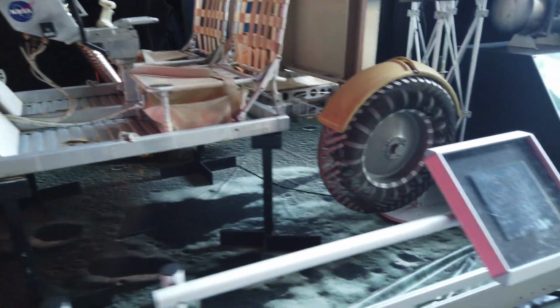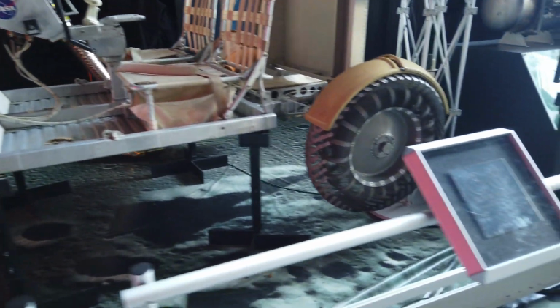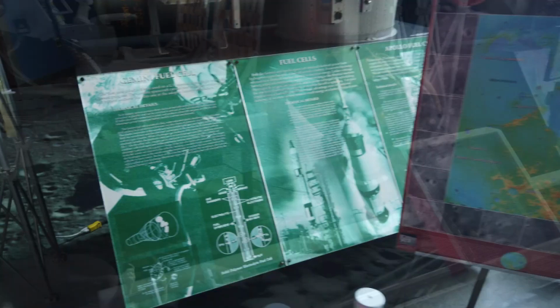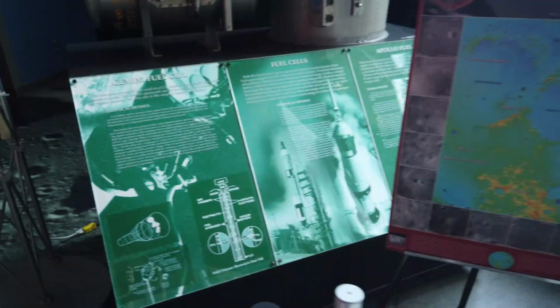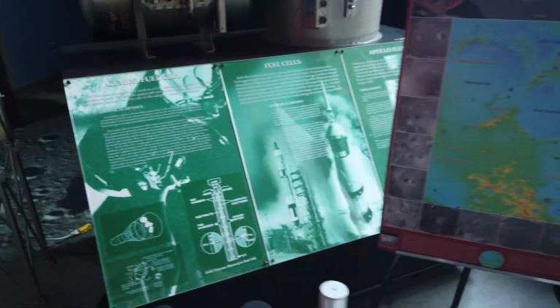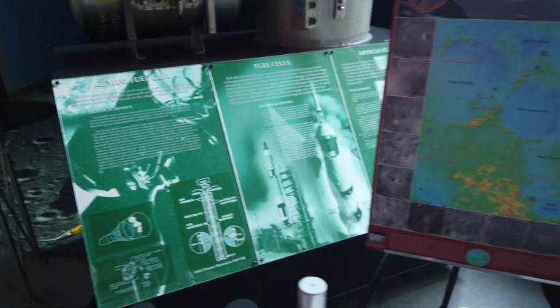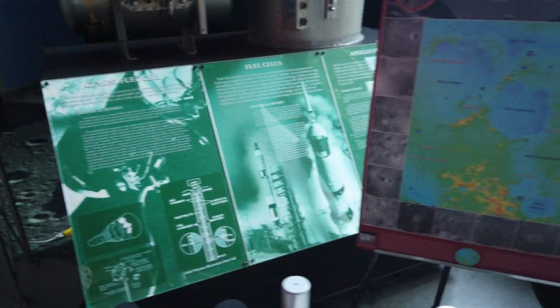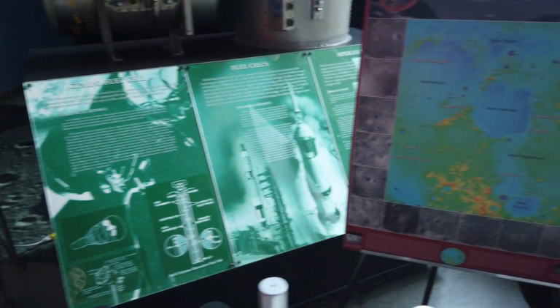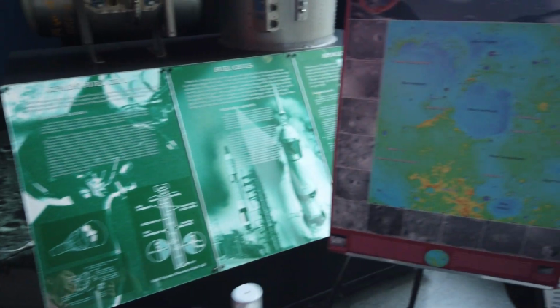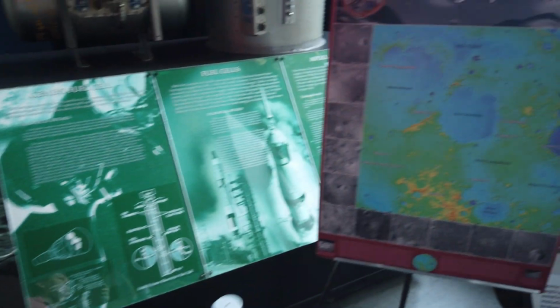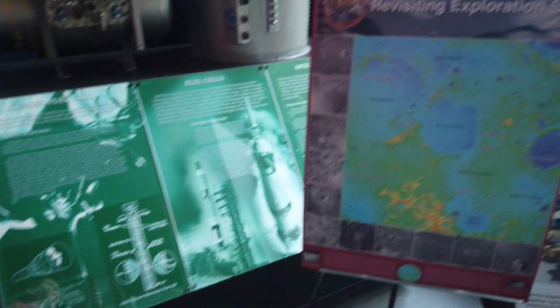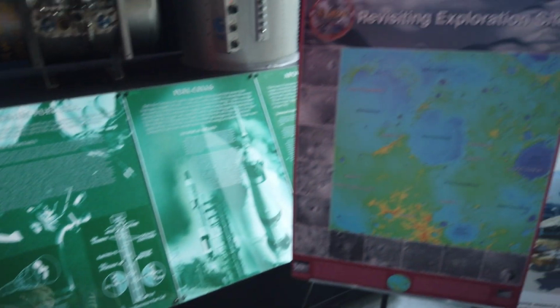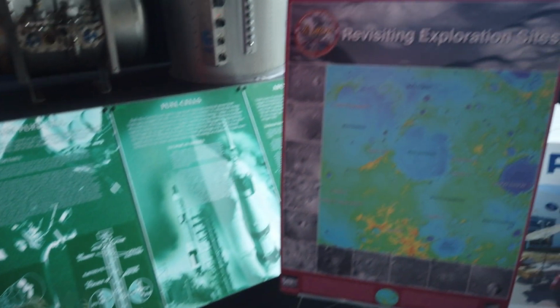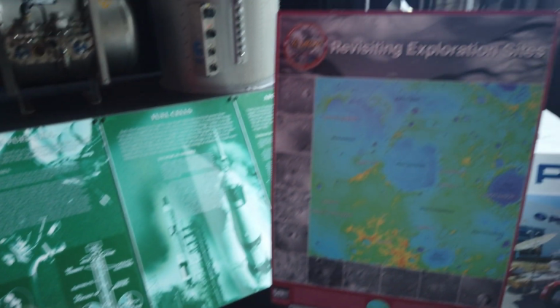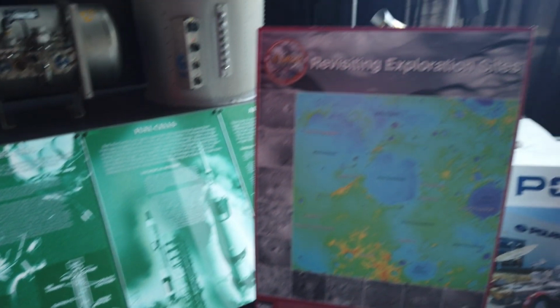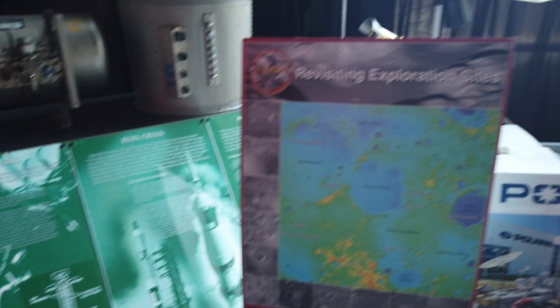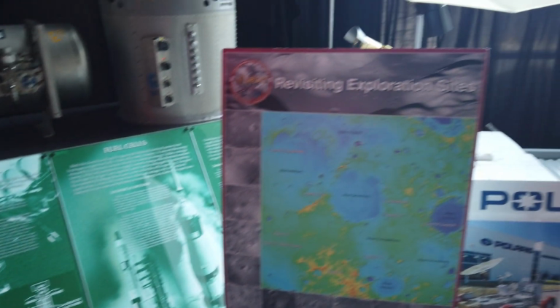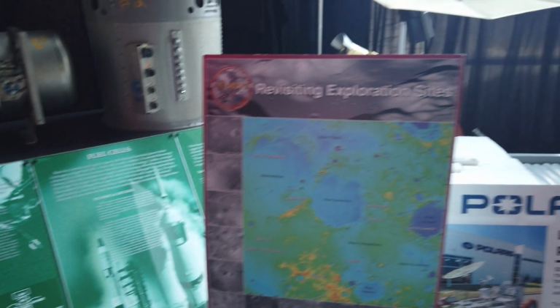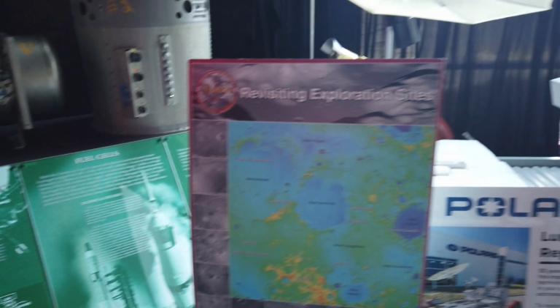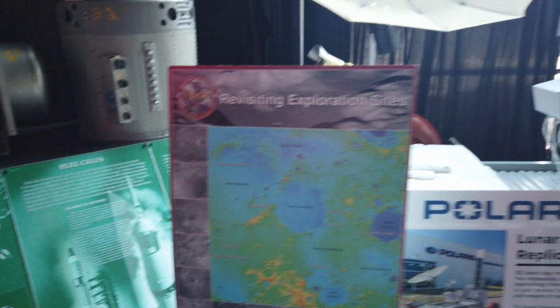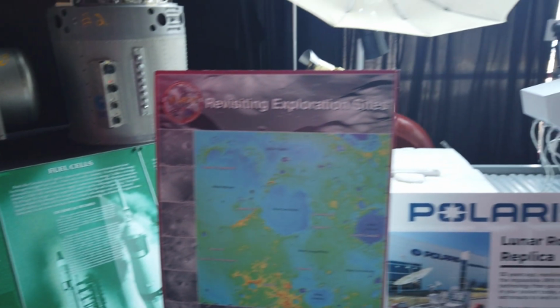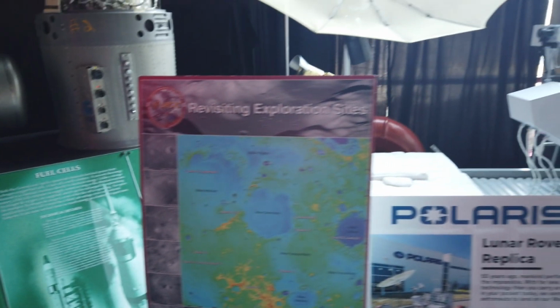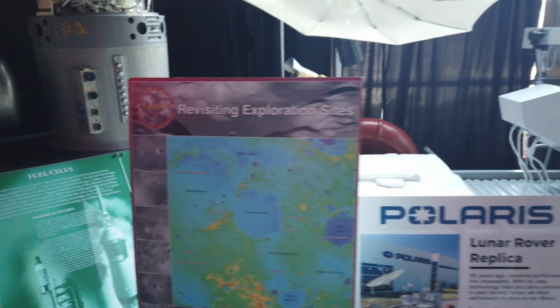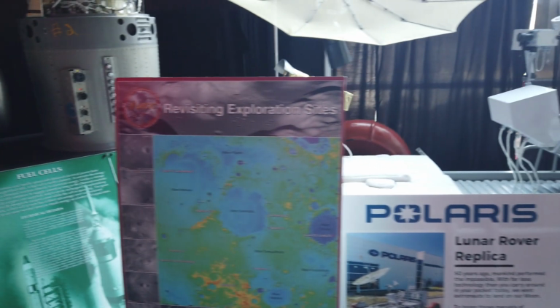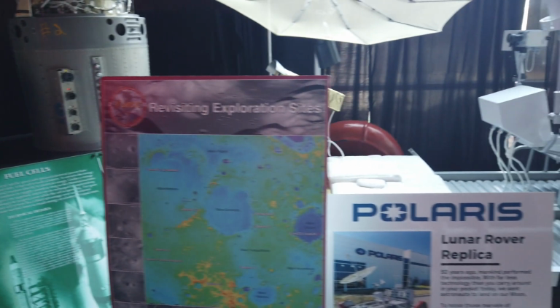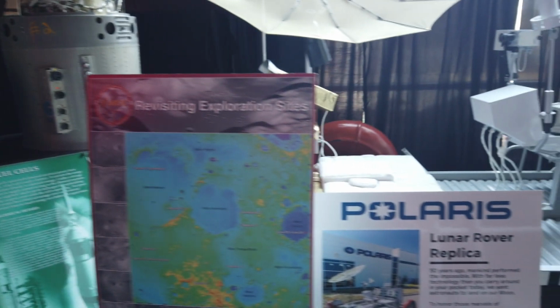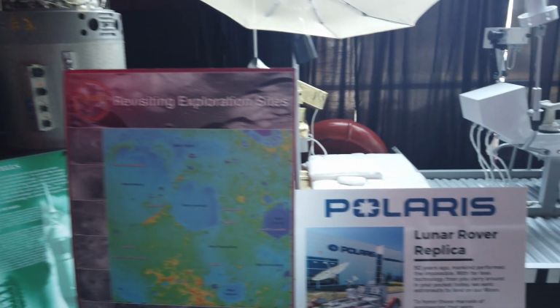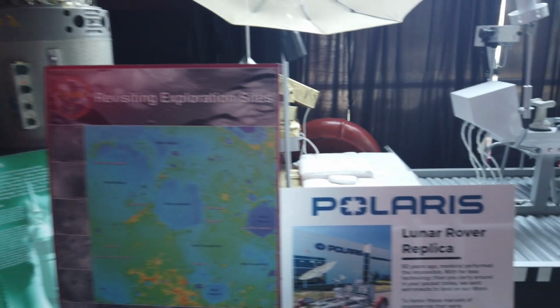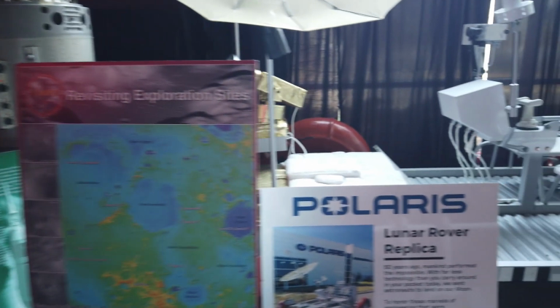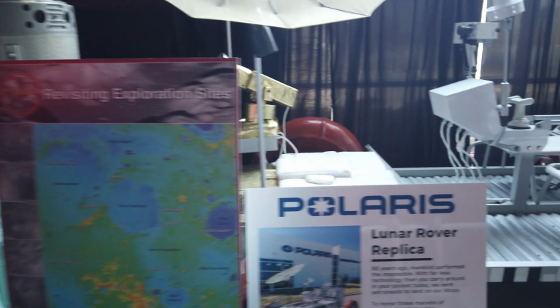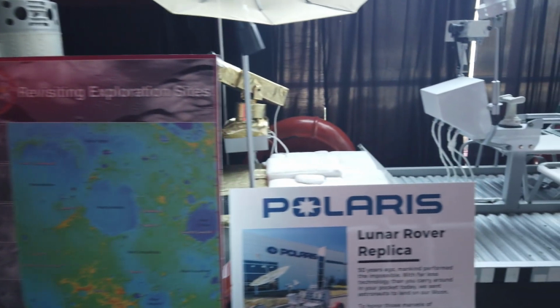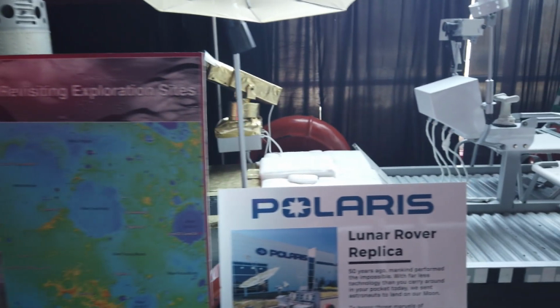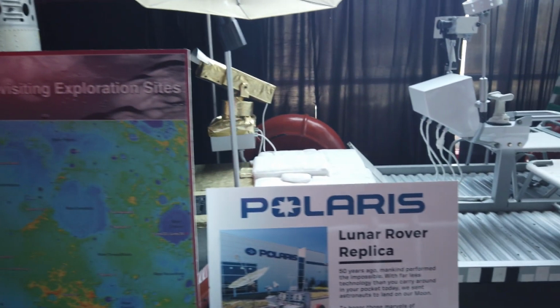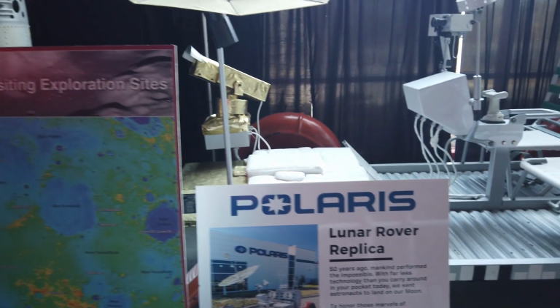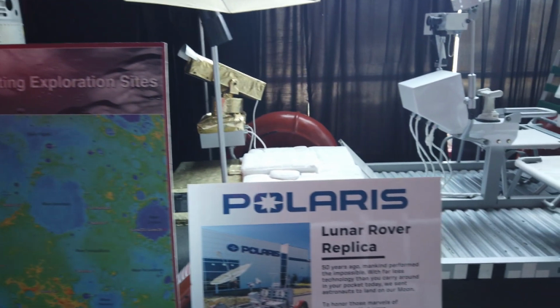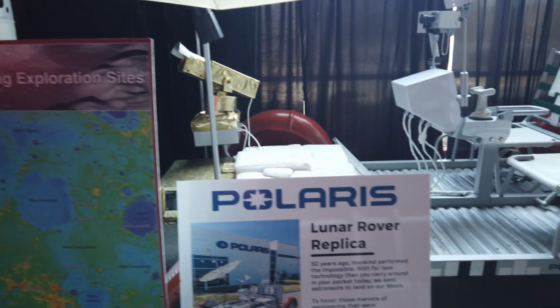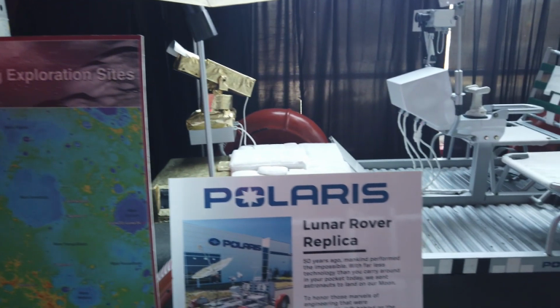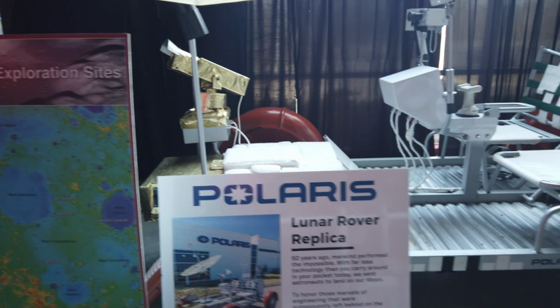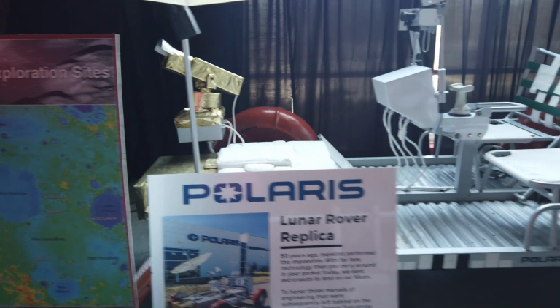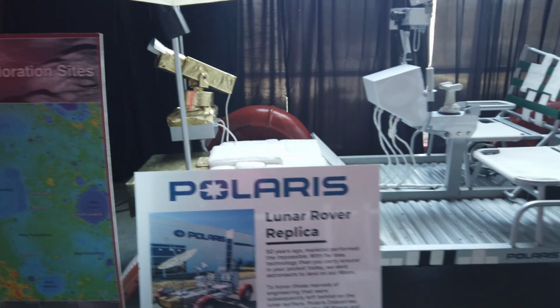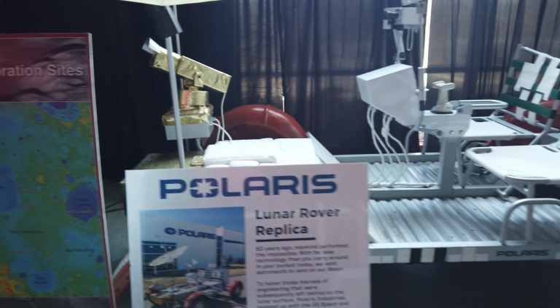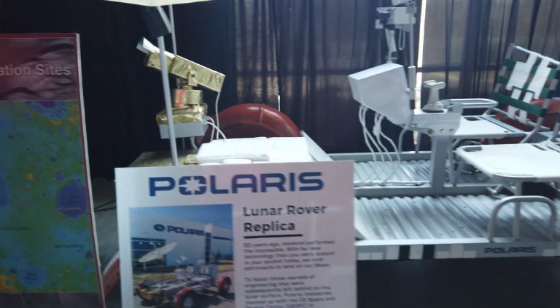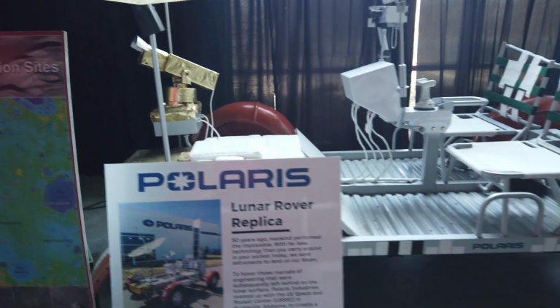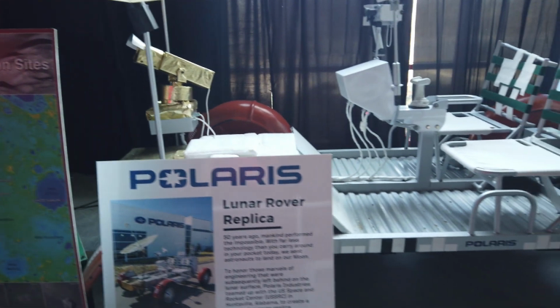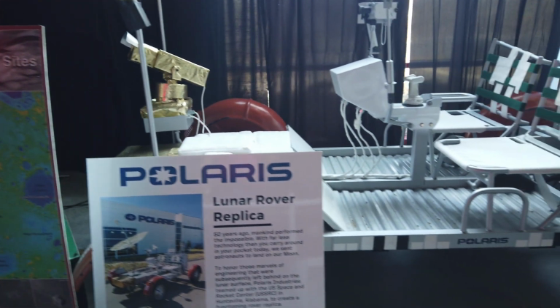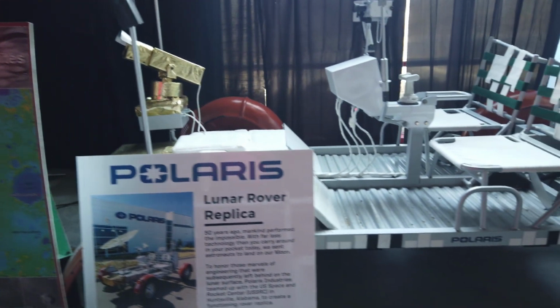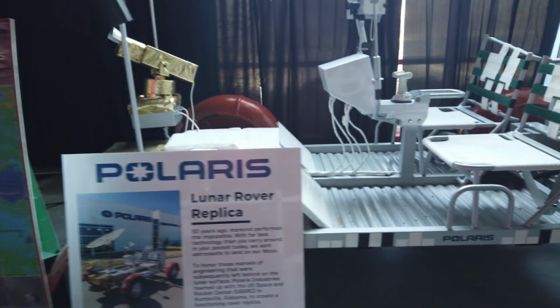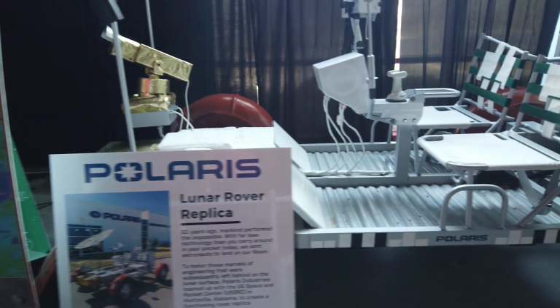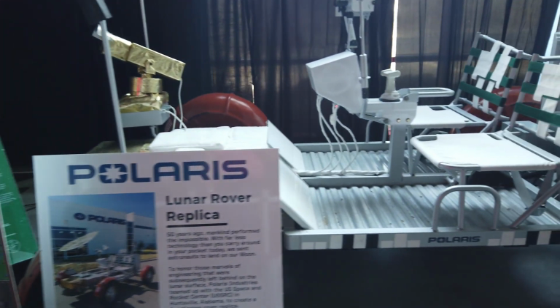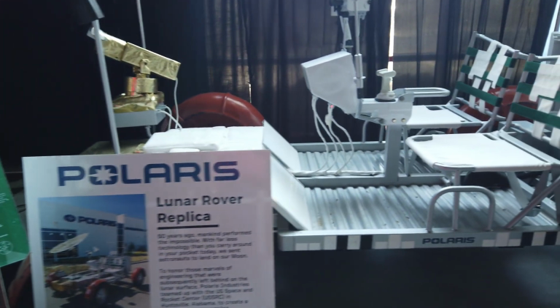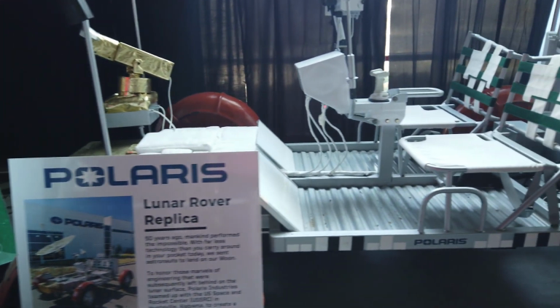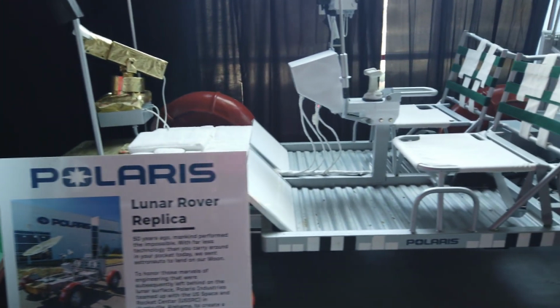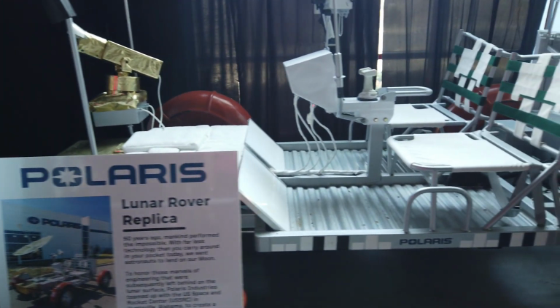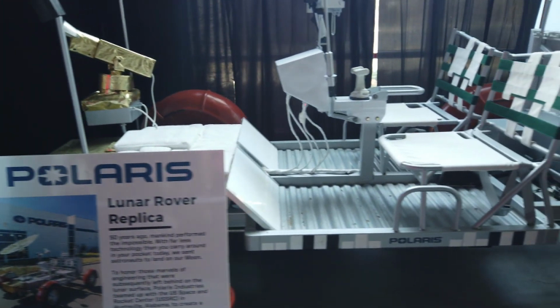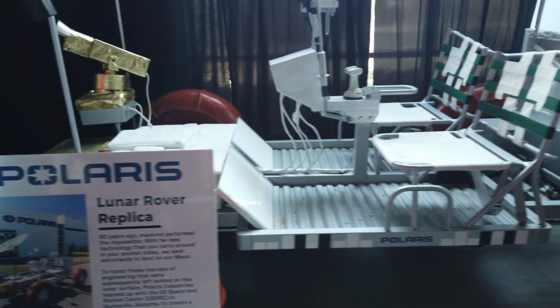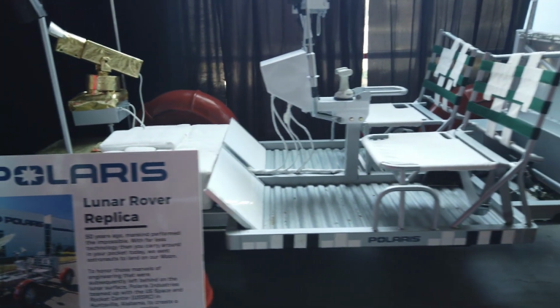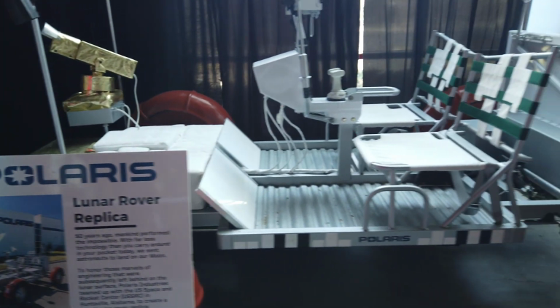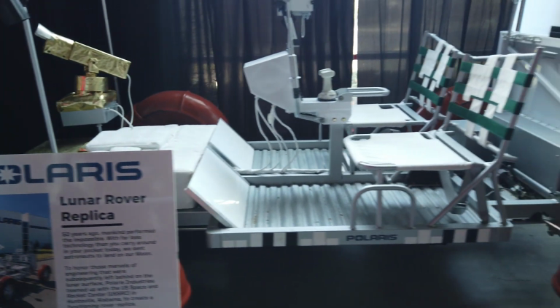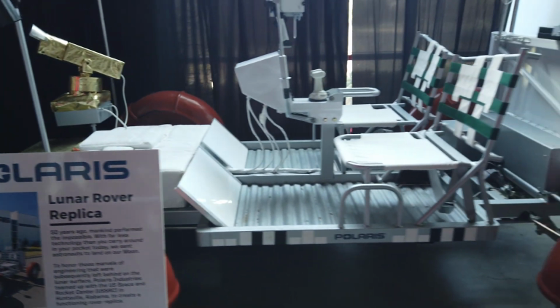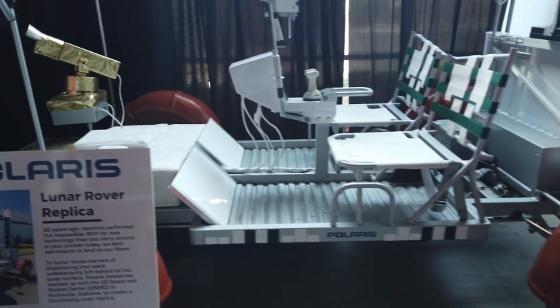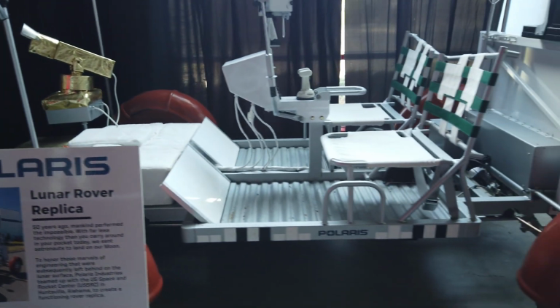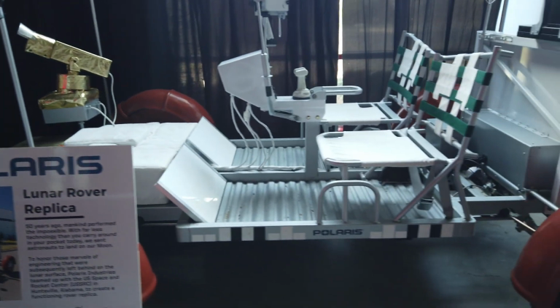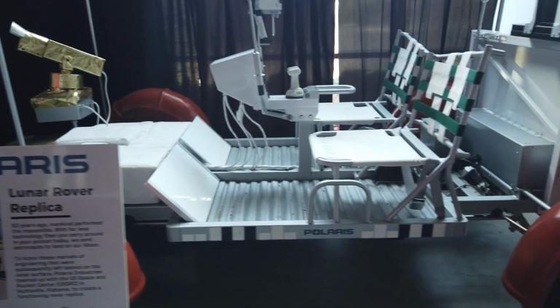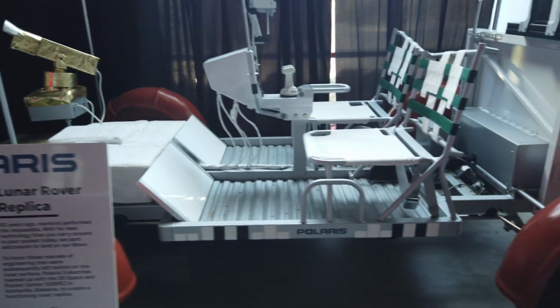Here's the lunar rover. It was built as light as possible.